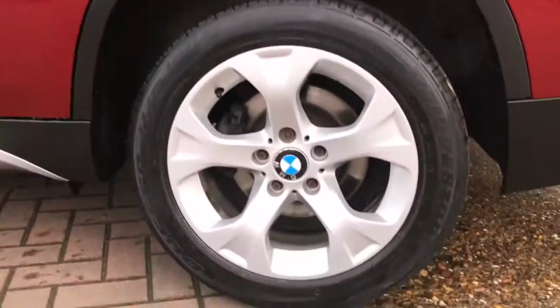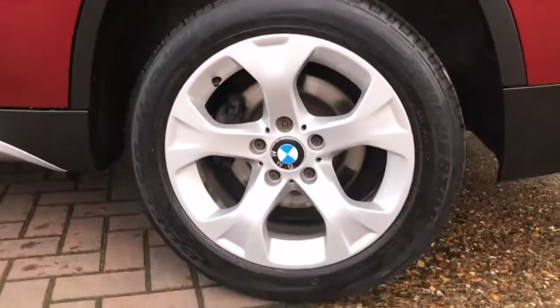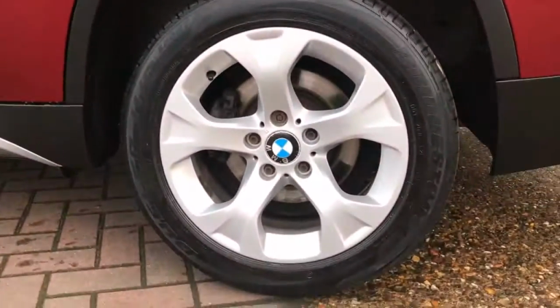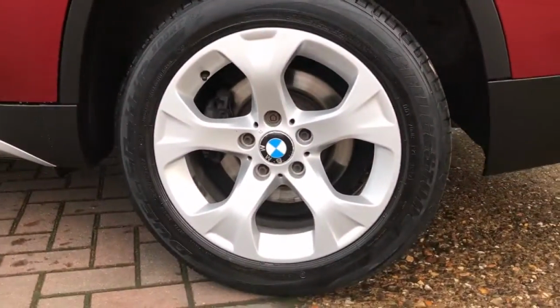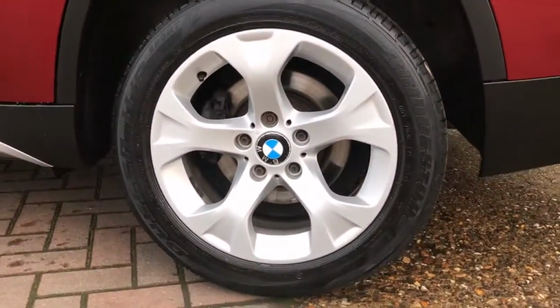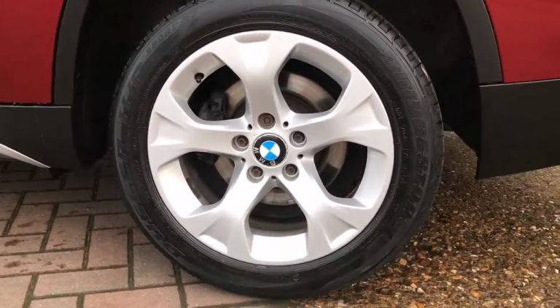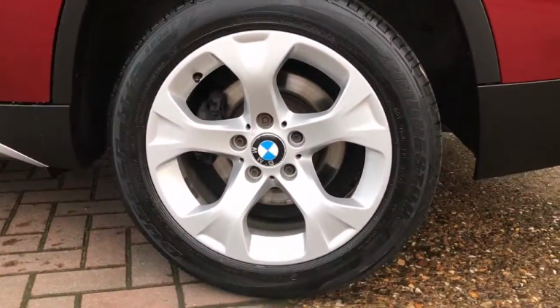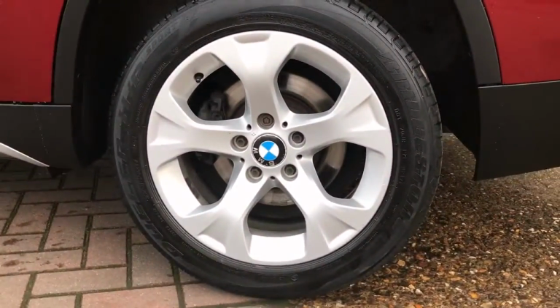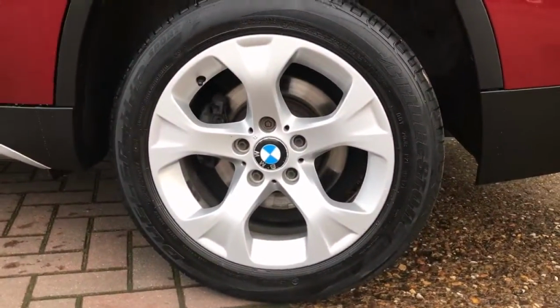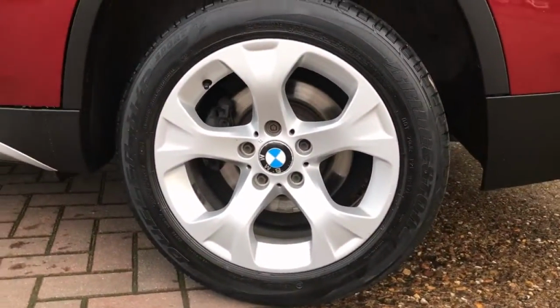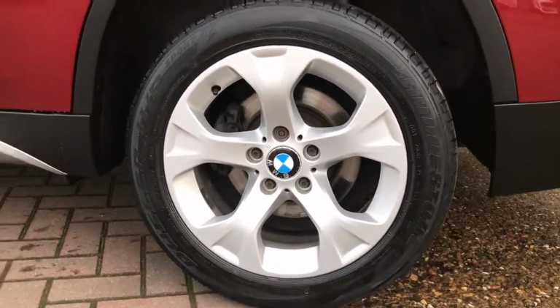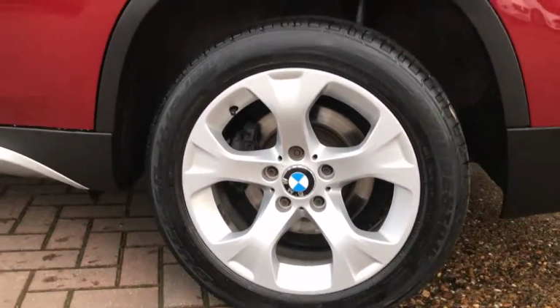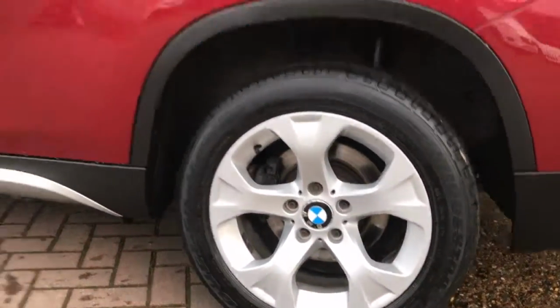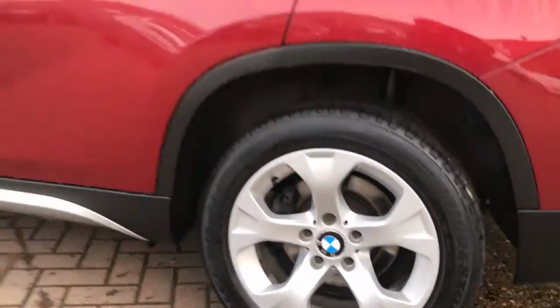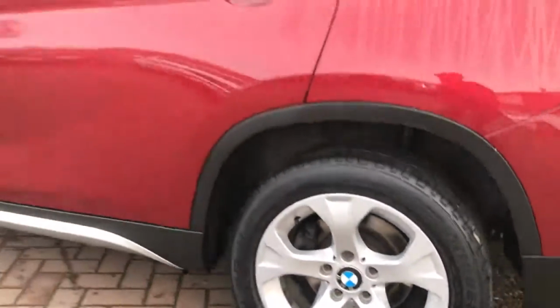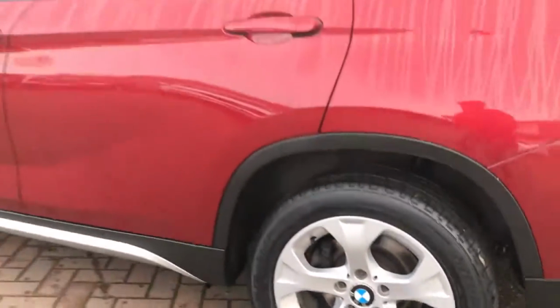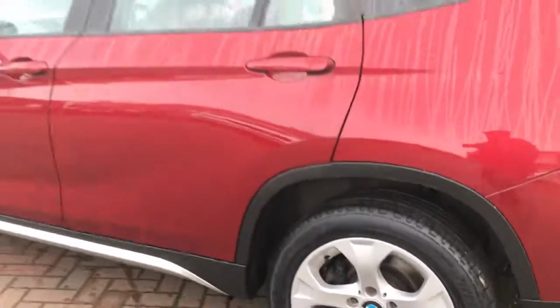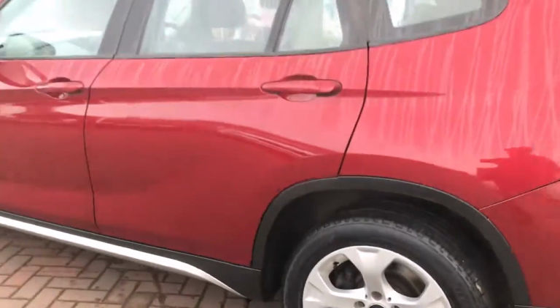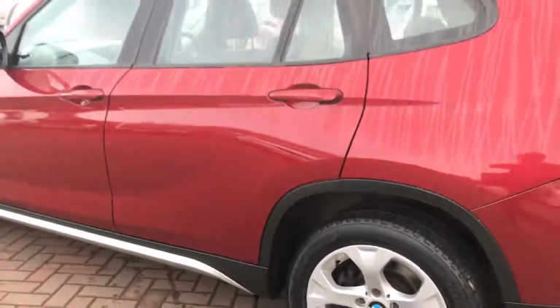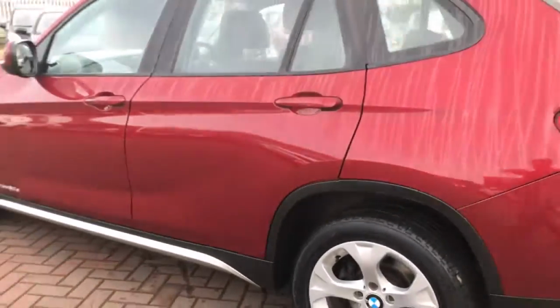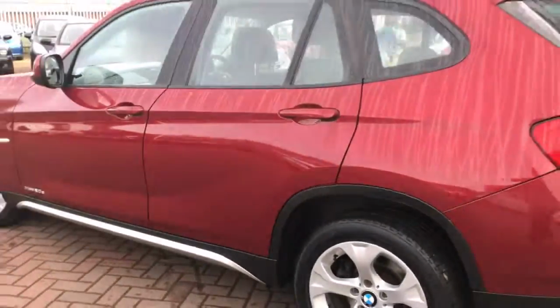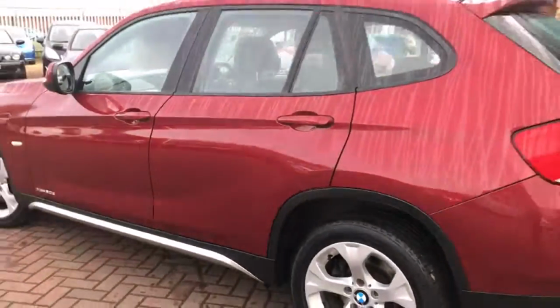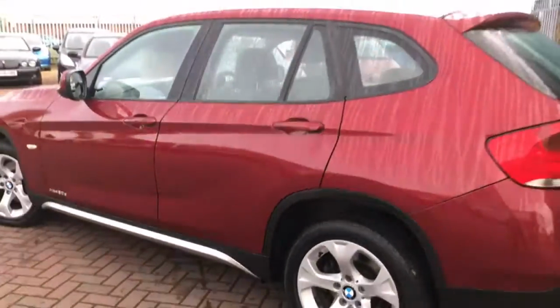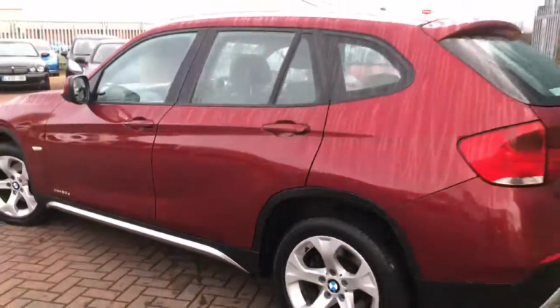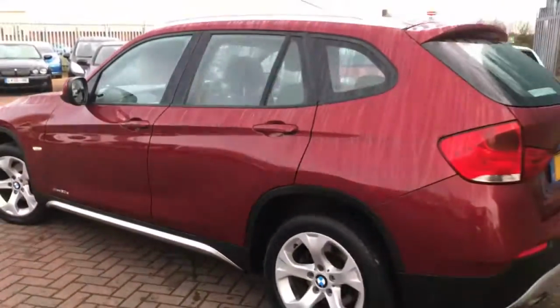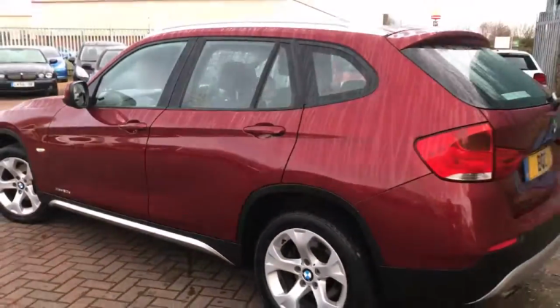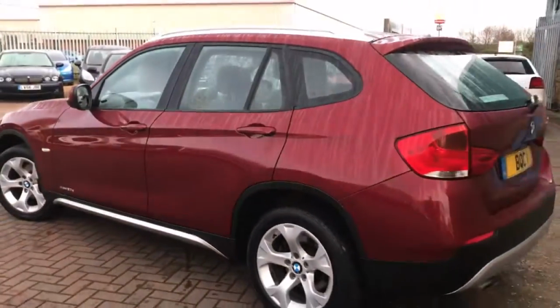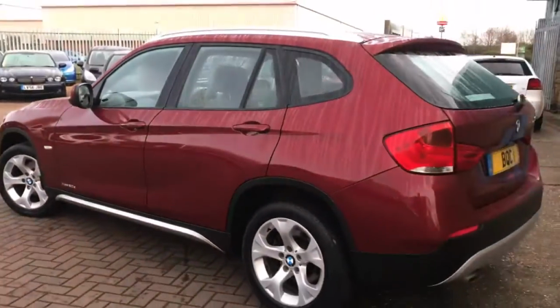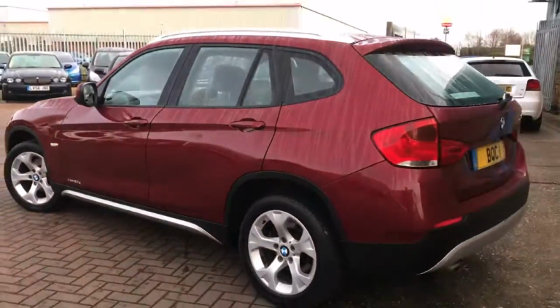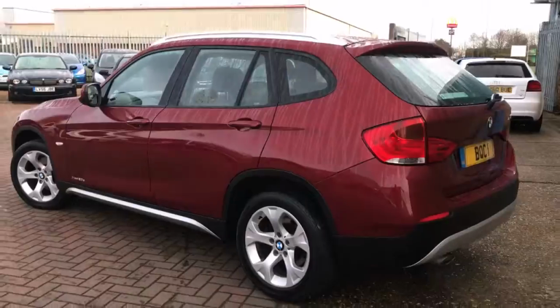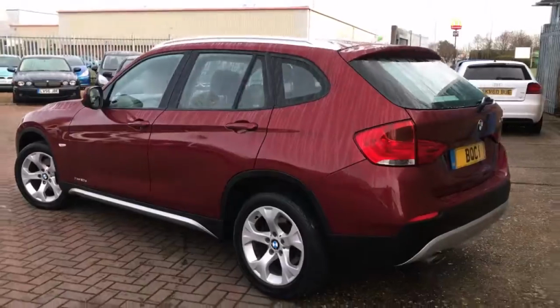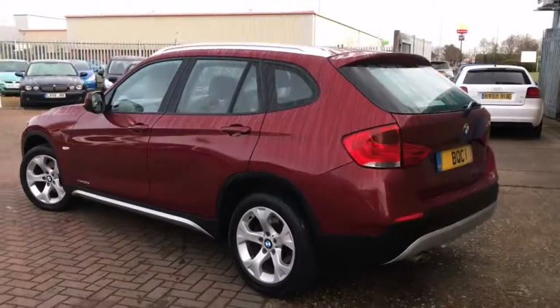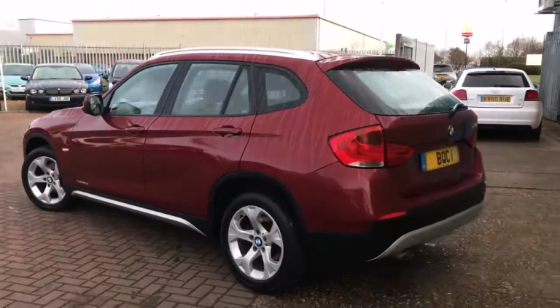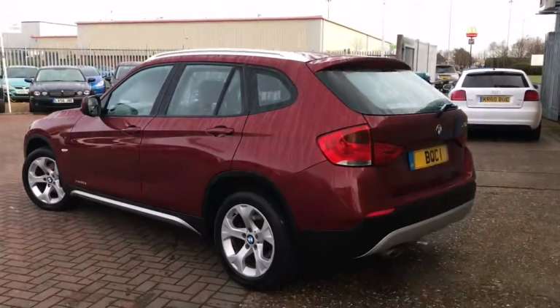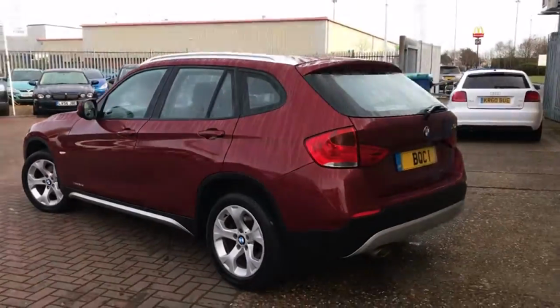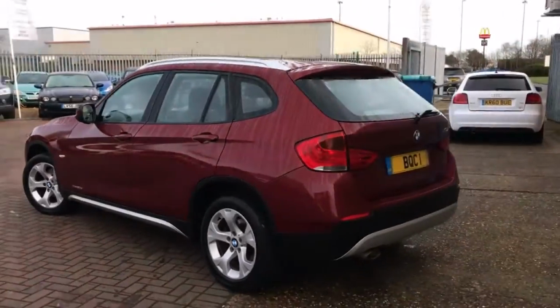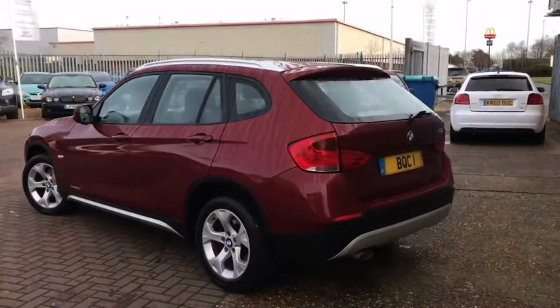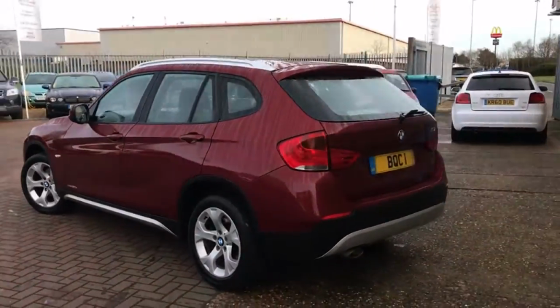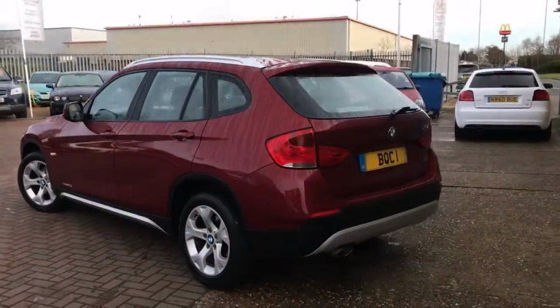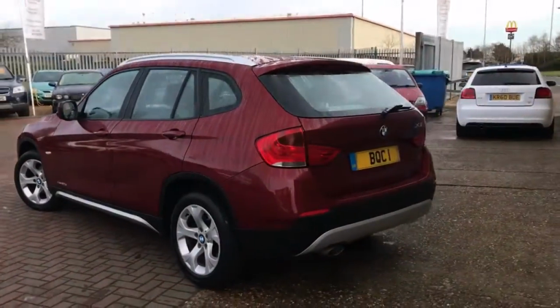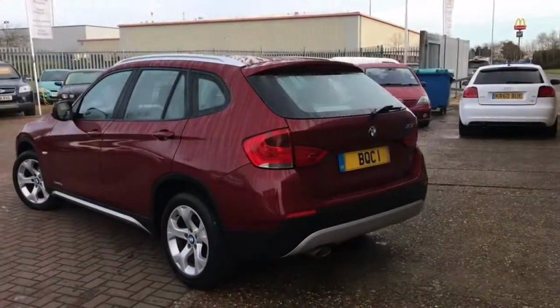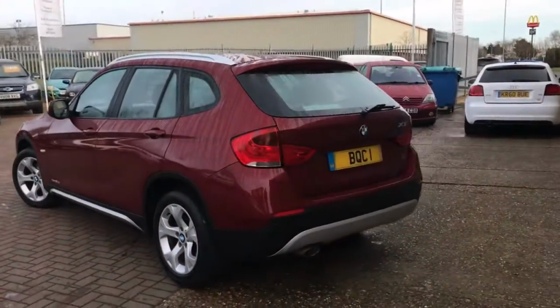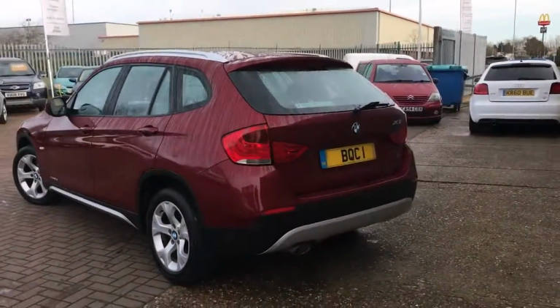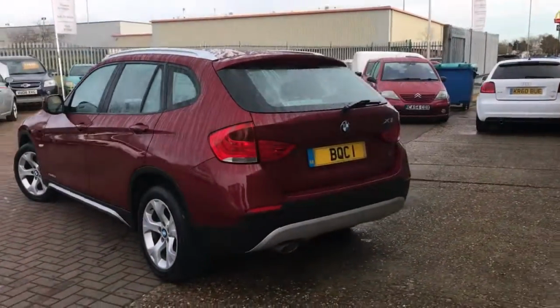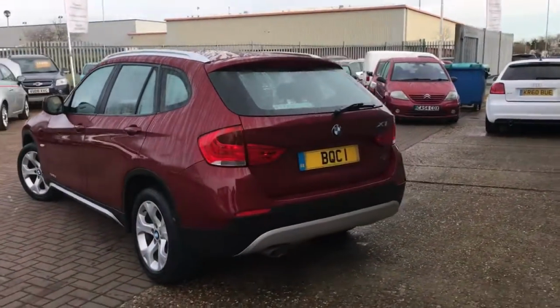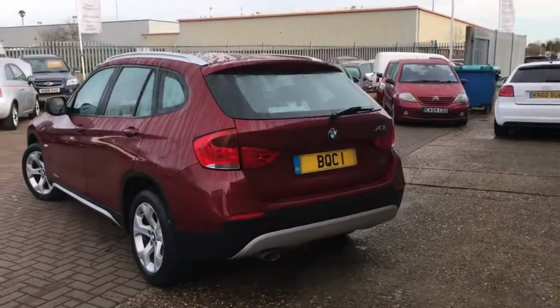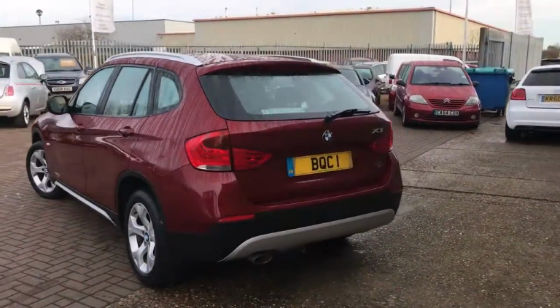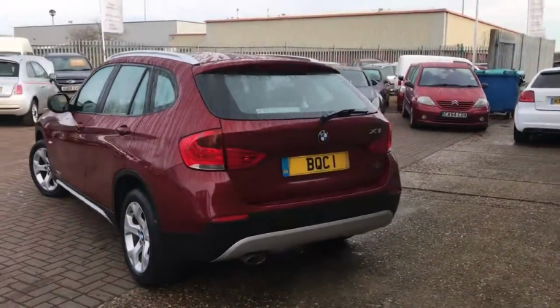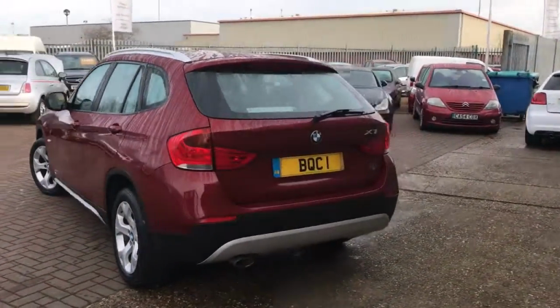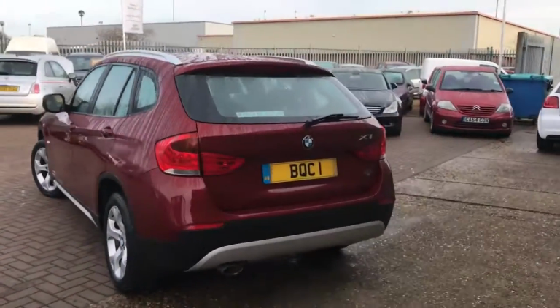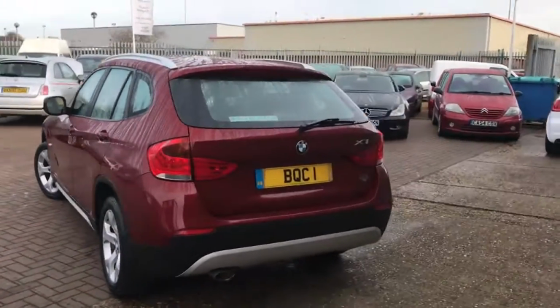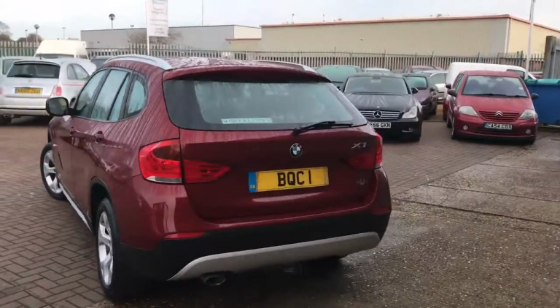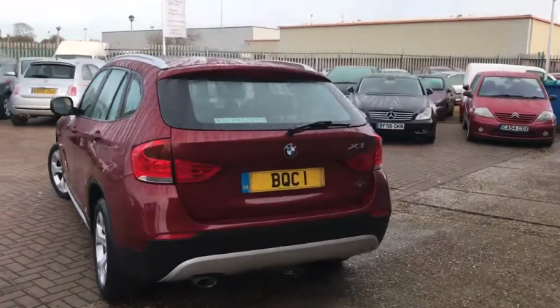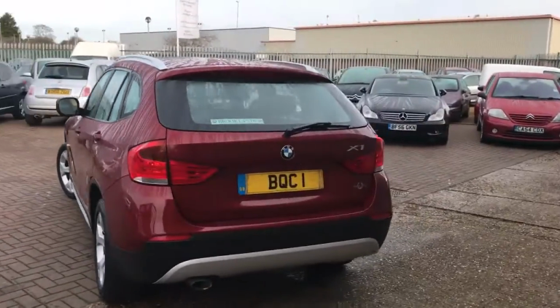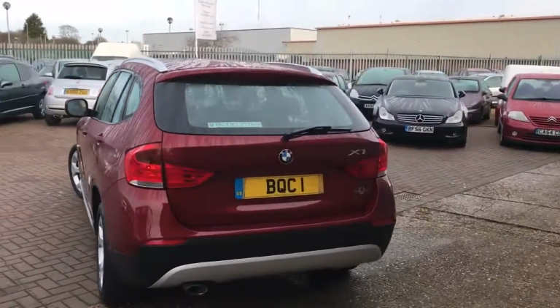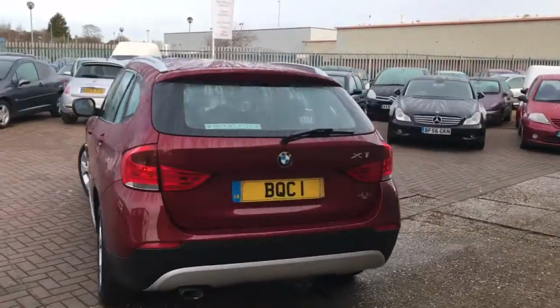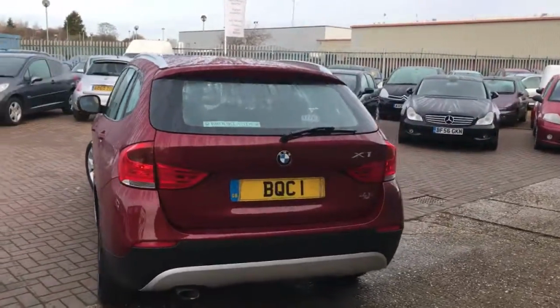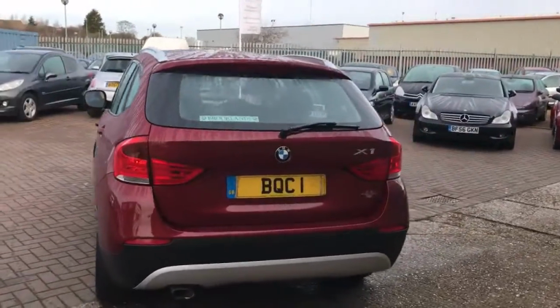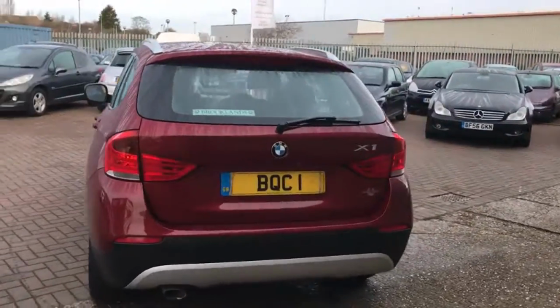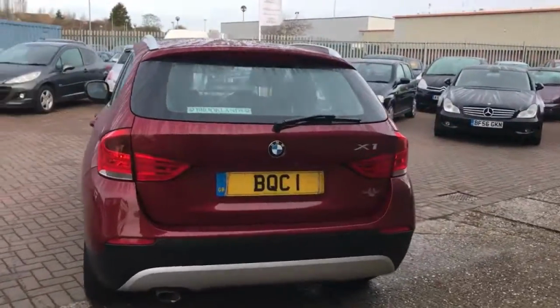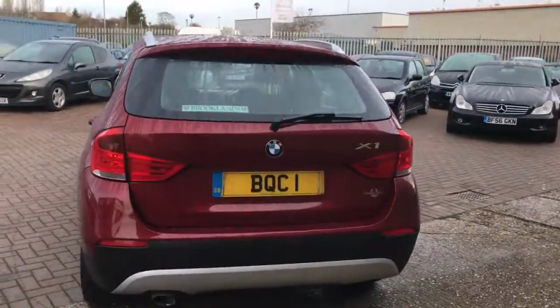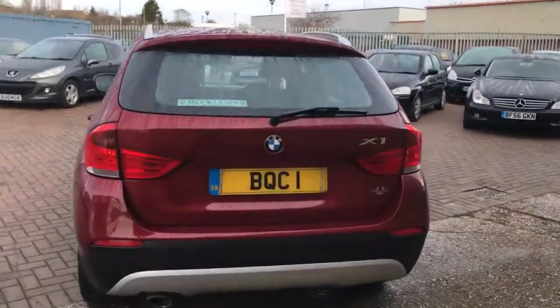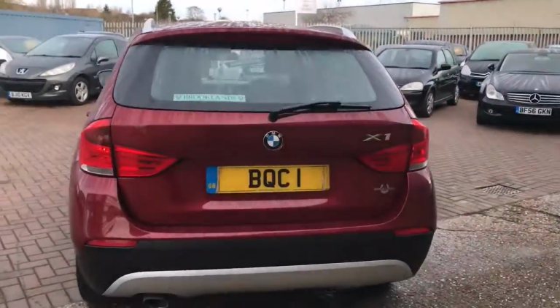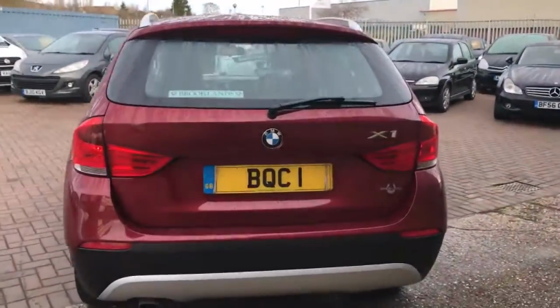The car was previously with one of the main agents in Northampton and has come across to us. It's got full service history with it. Rear parking sensors.